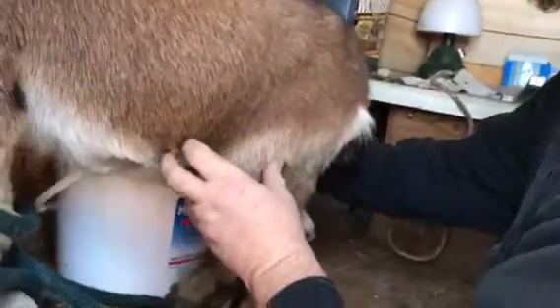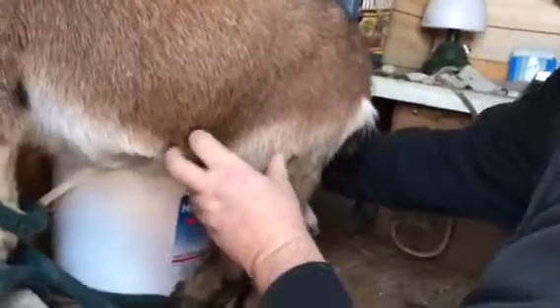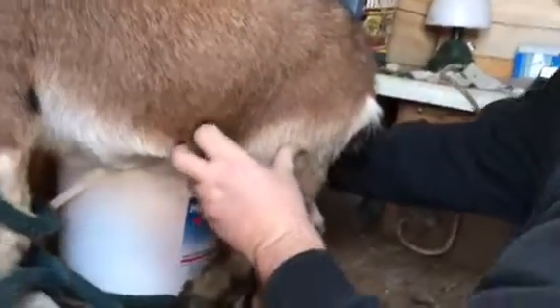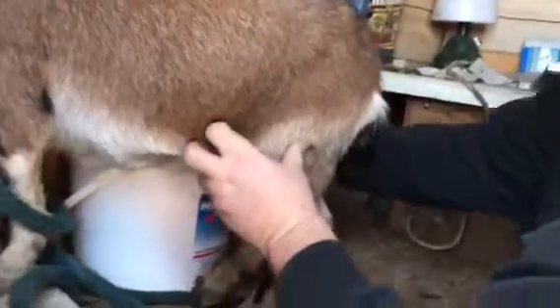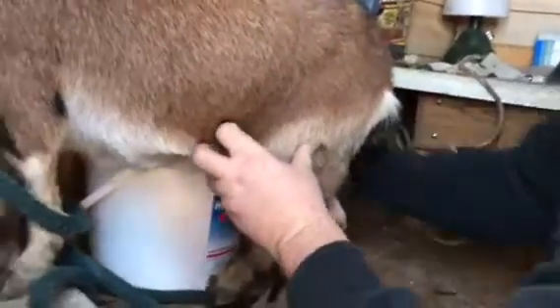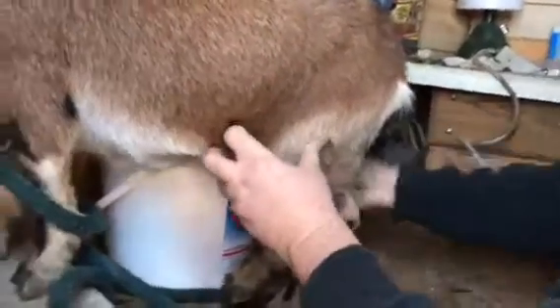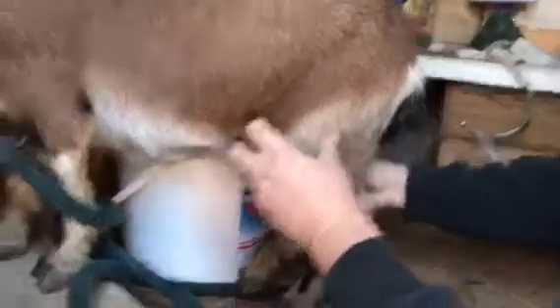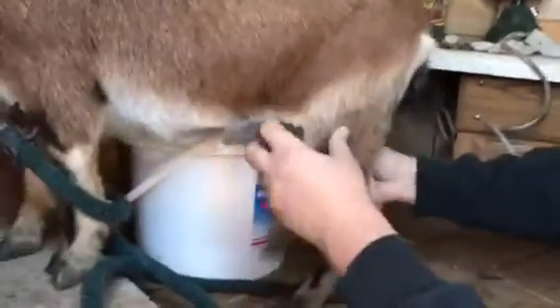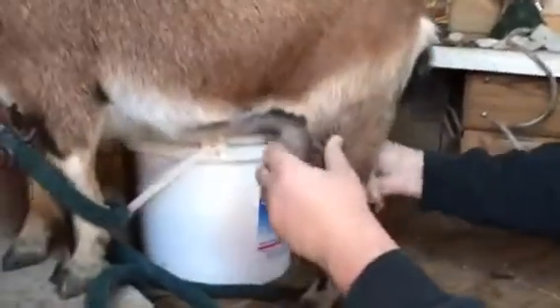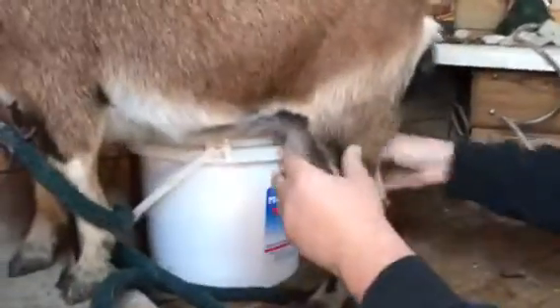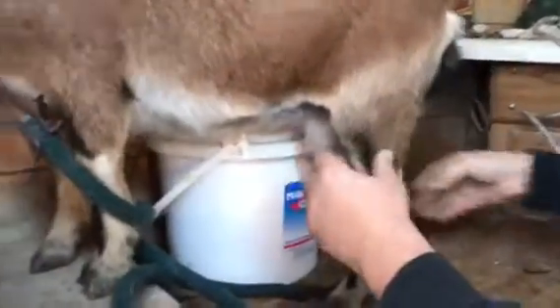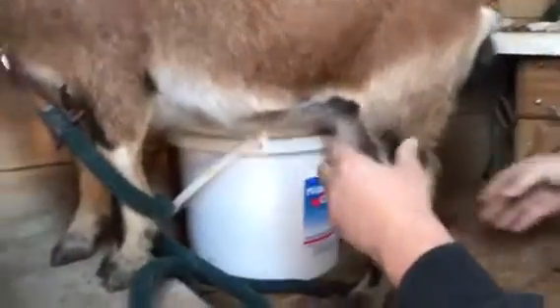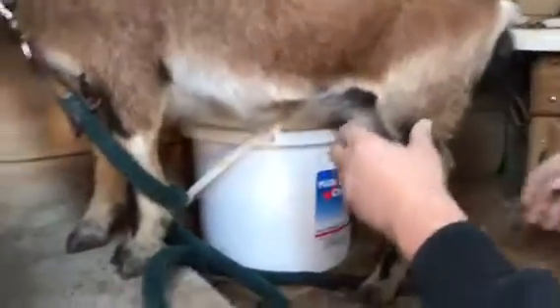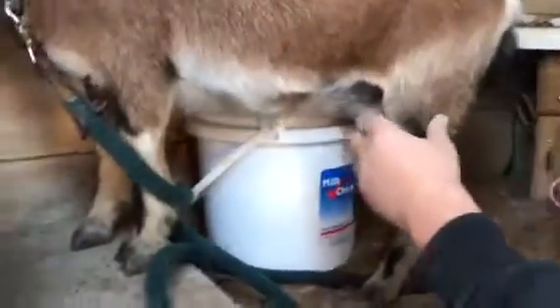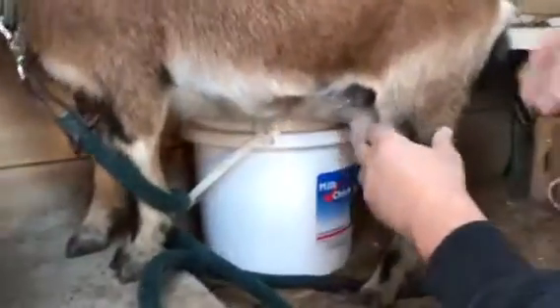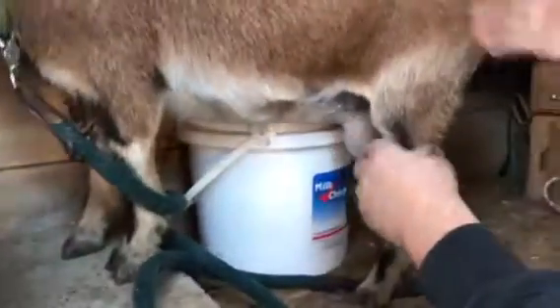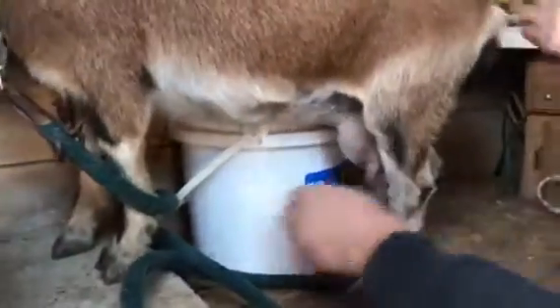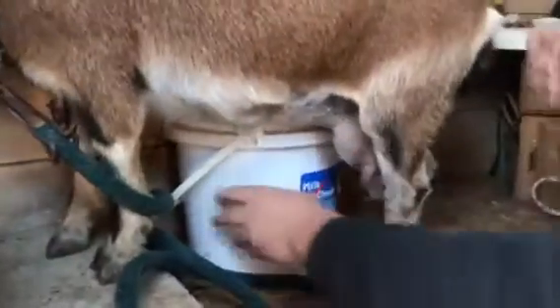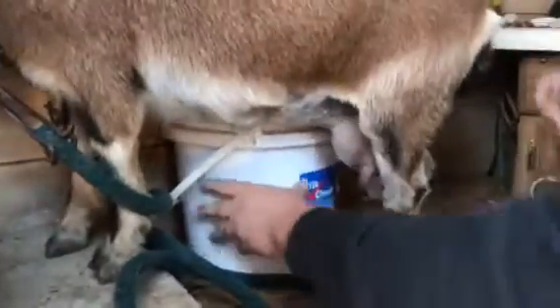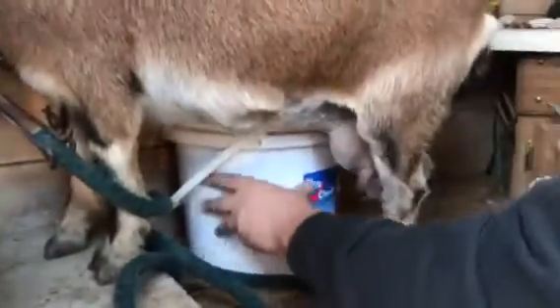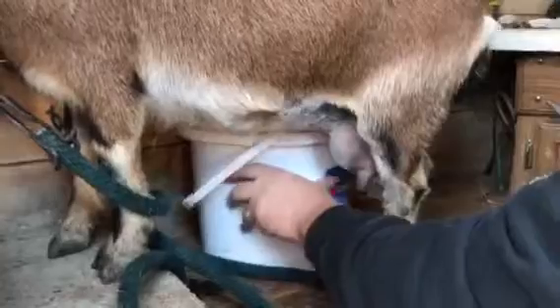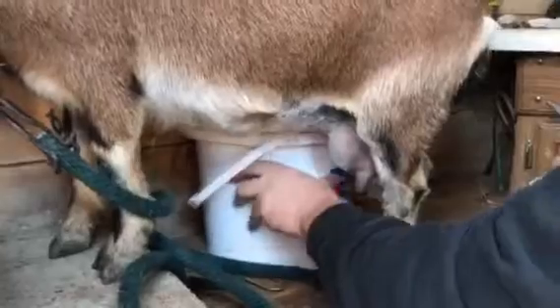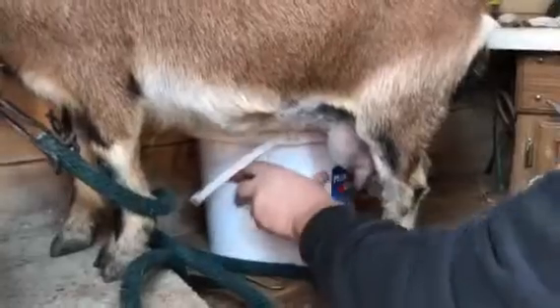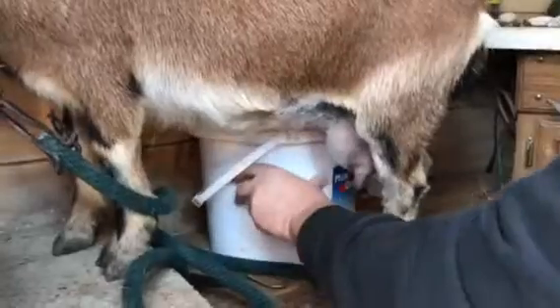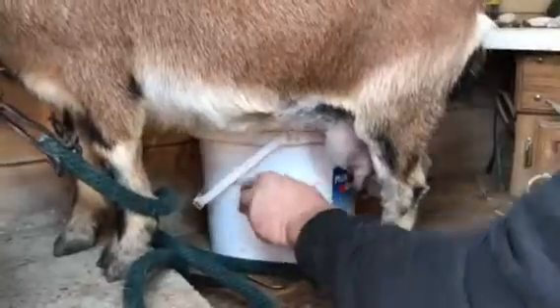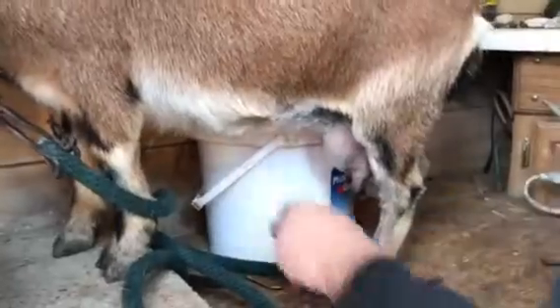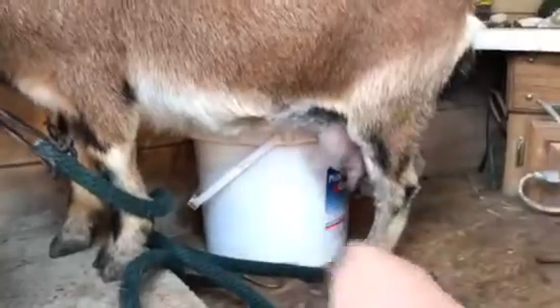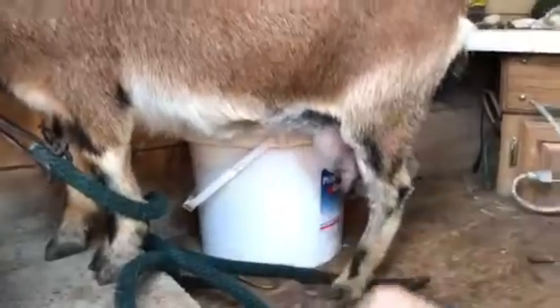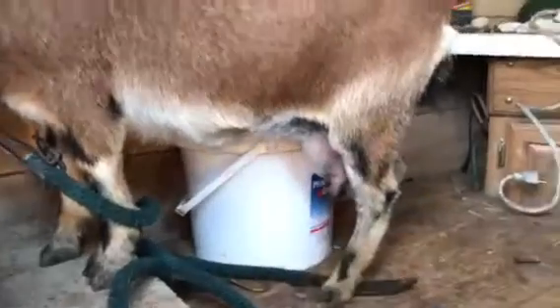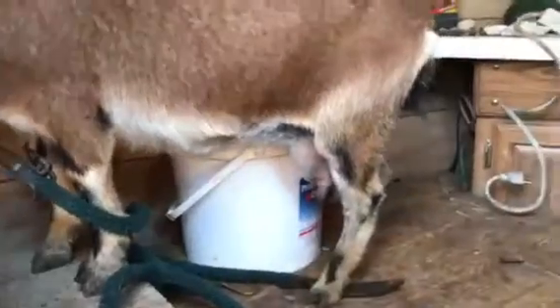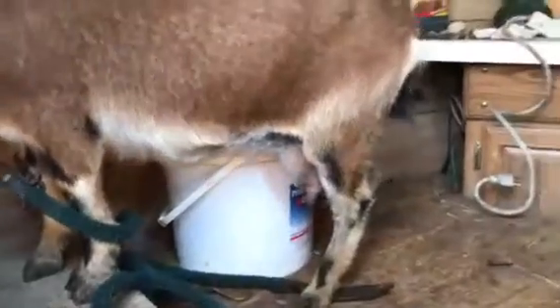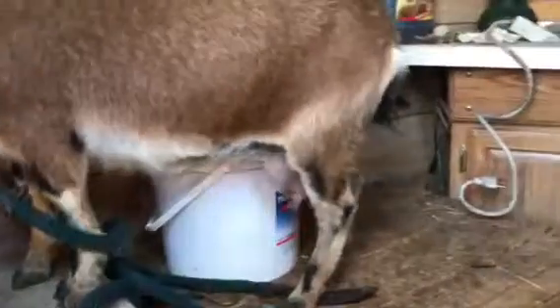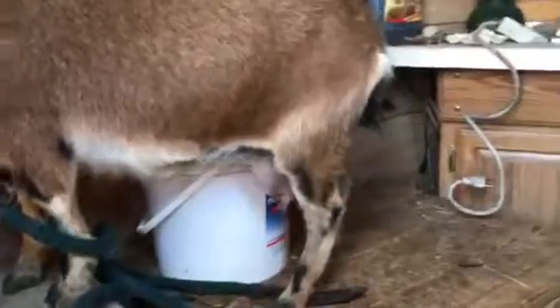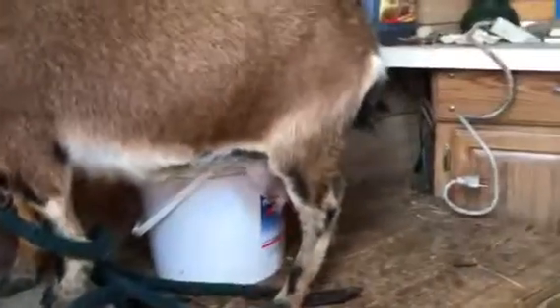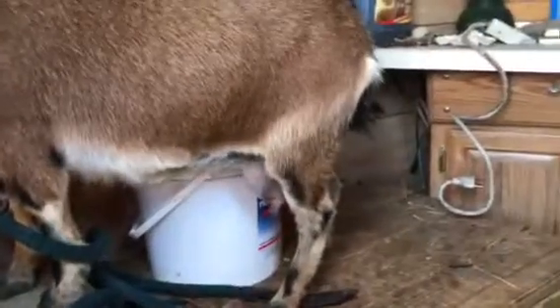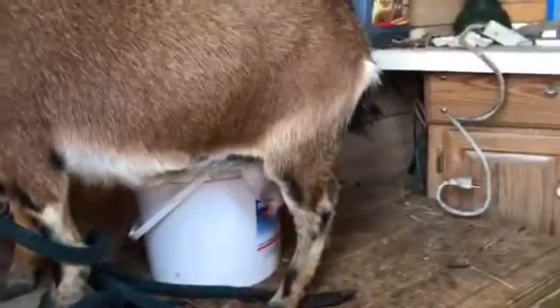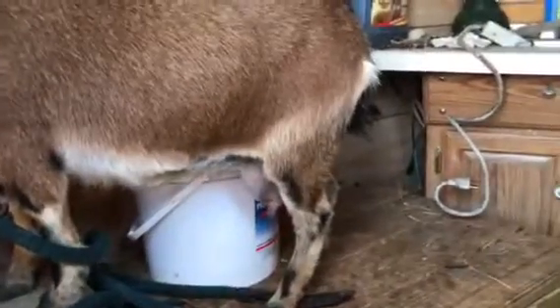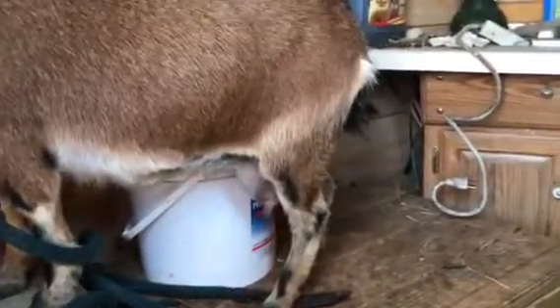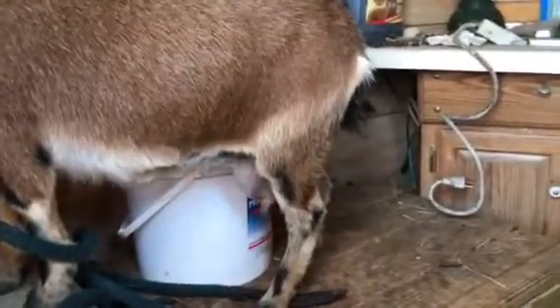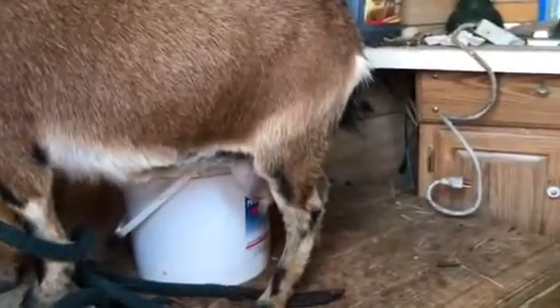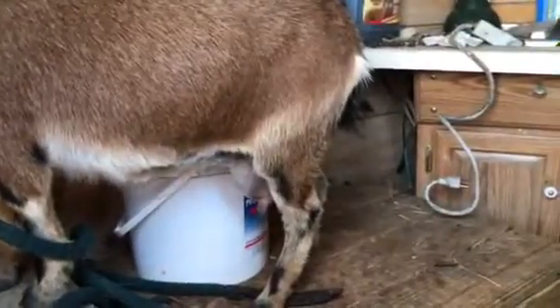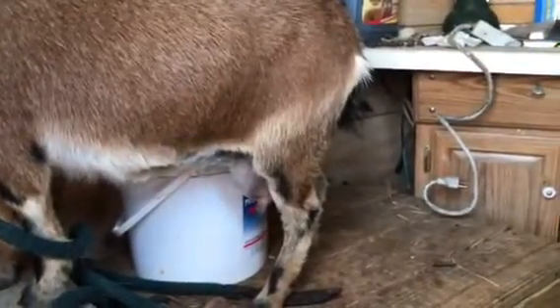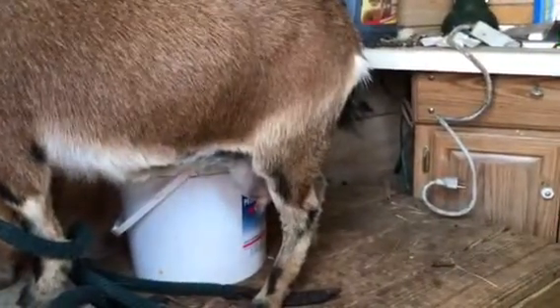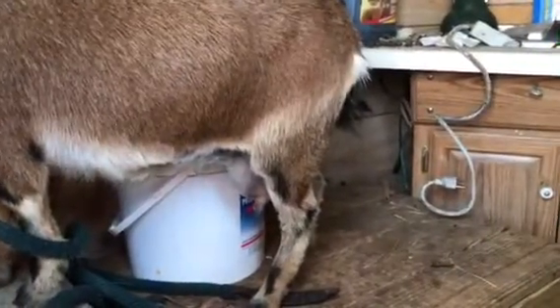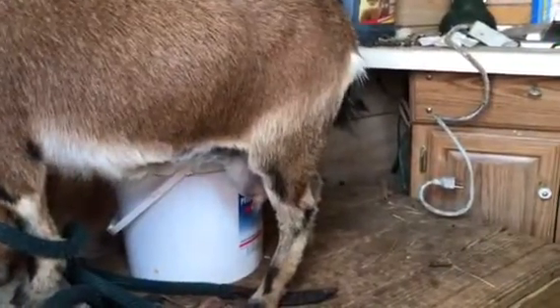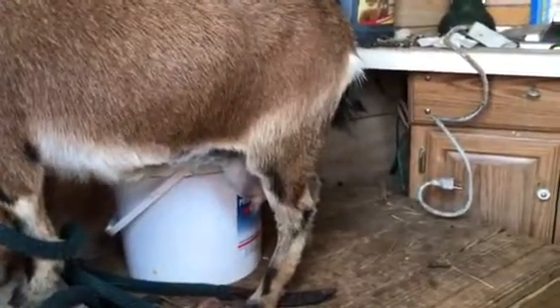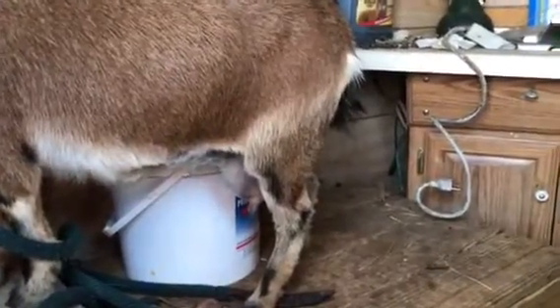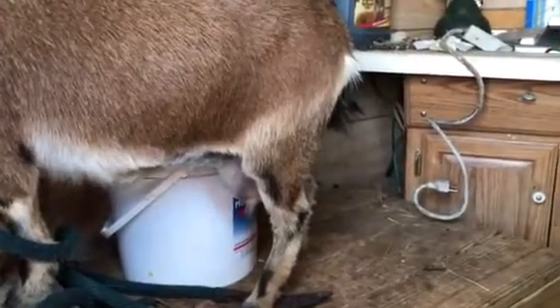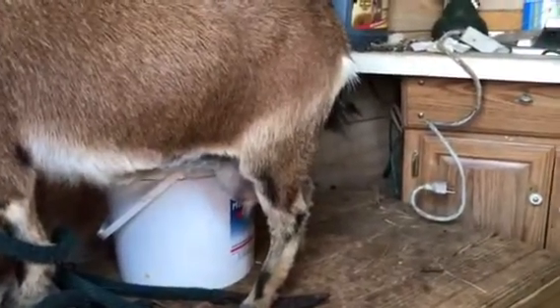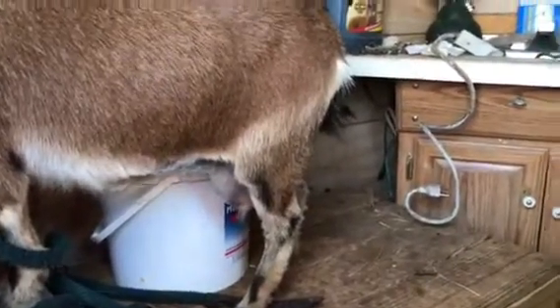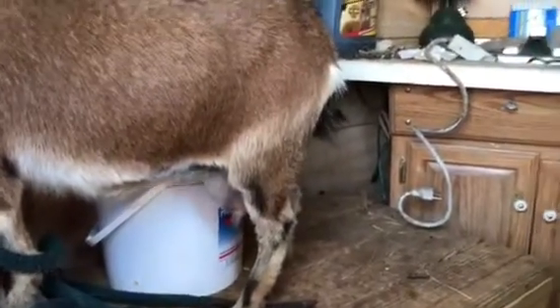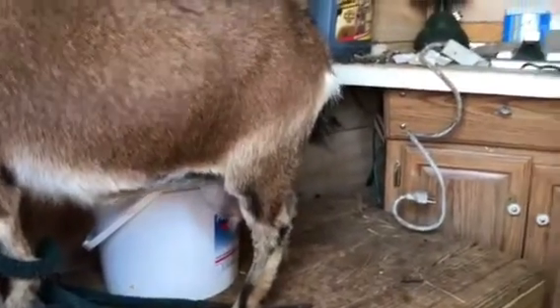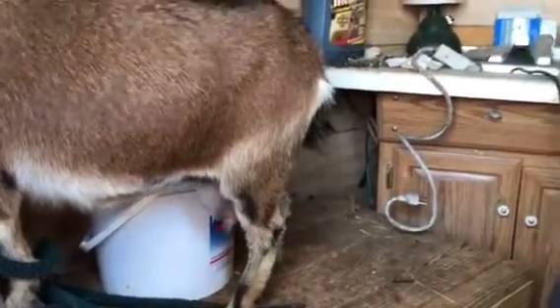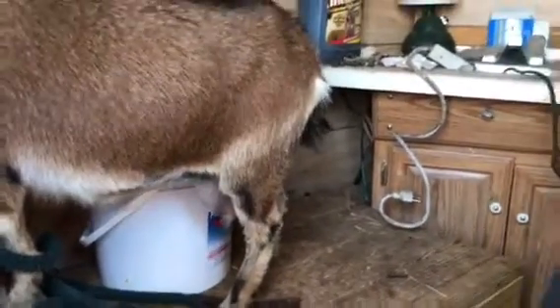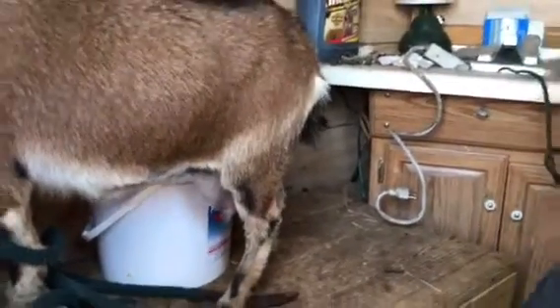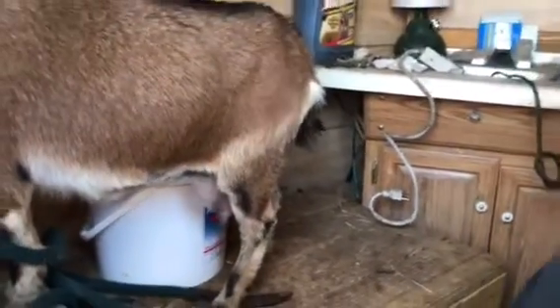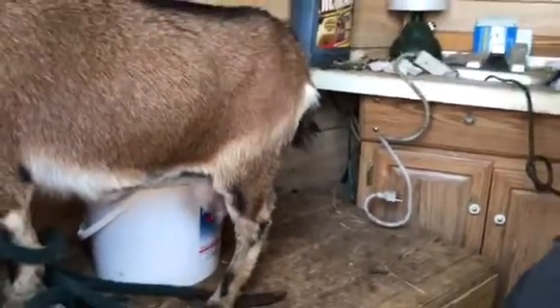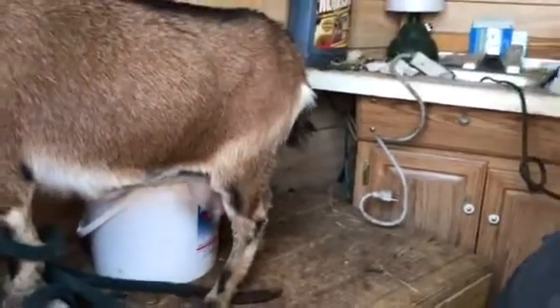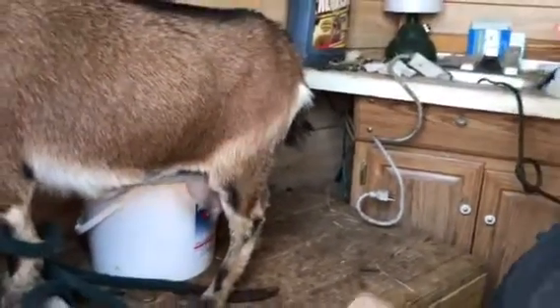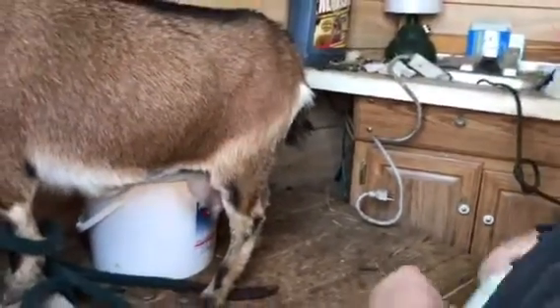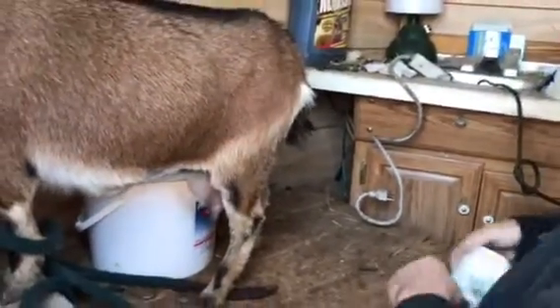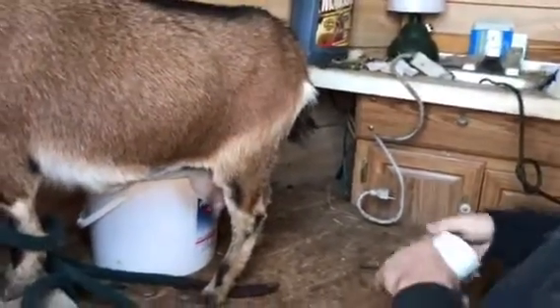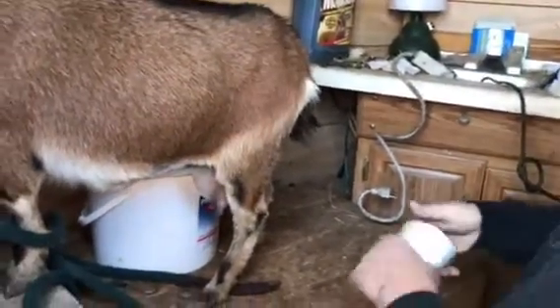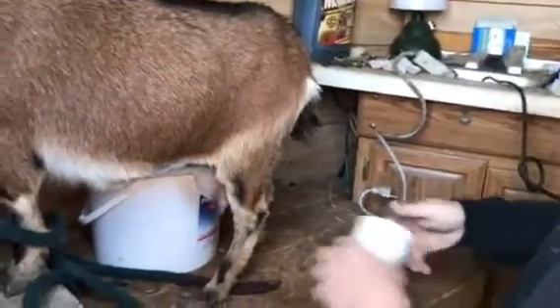I put this back just to keep her — she'll try to get up against the wall on me. She's brand new to milking, so she needs a little work.